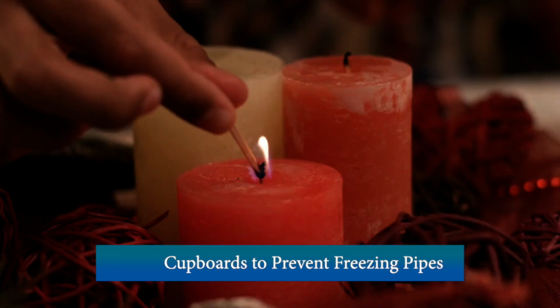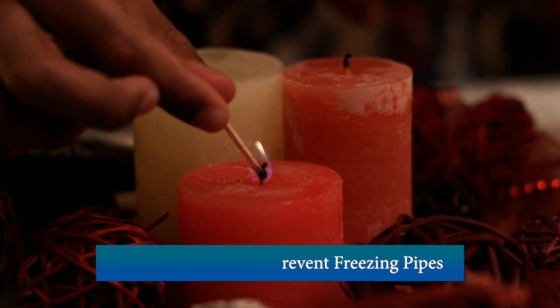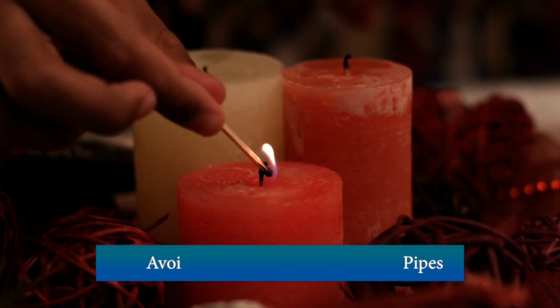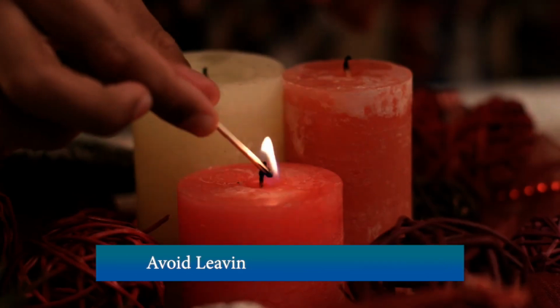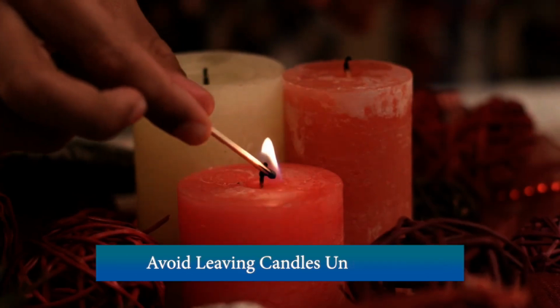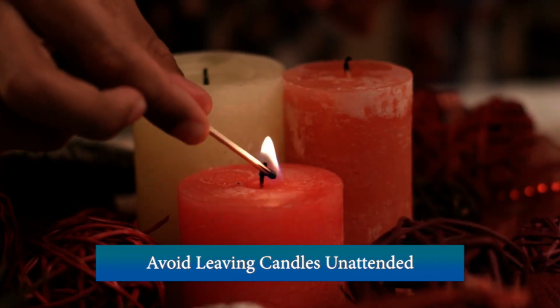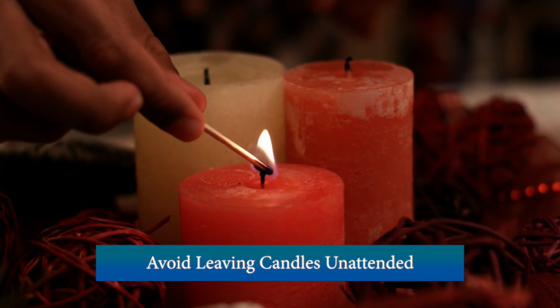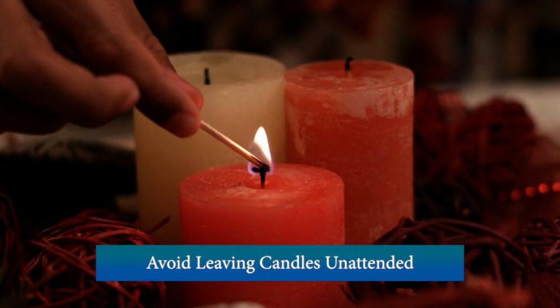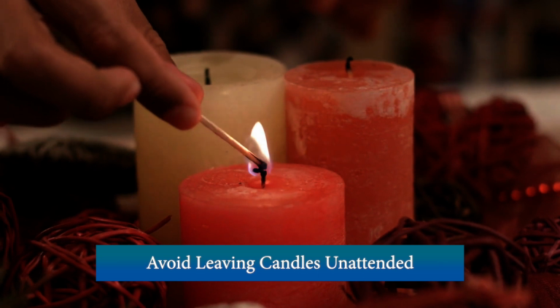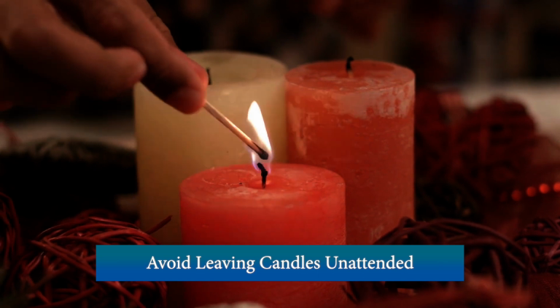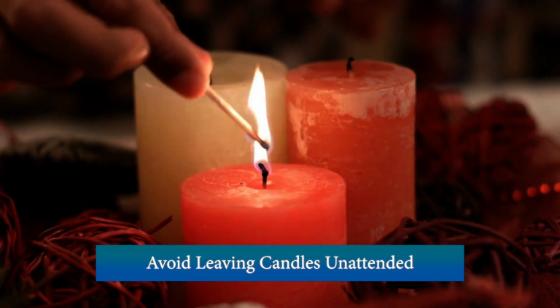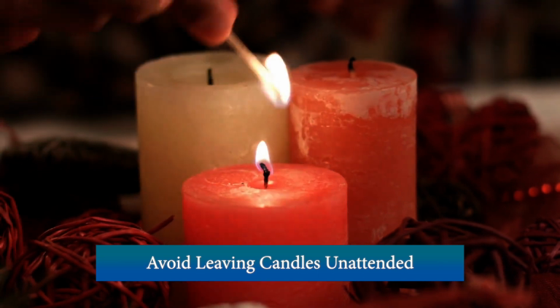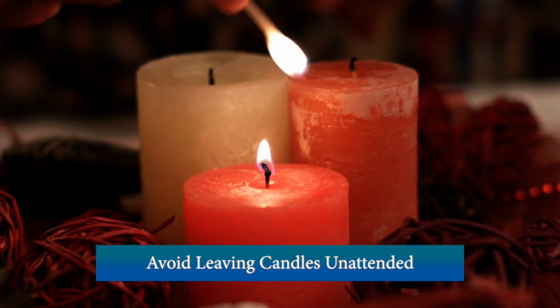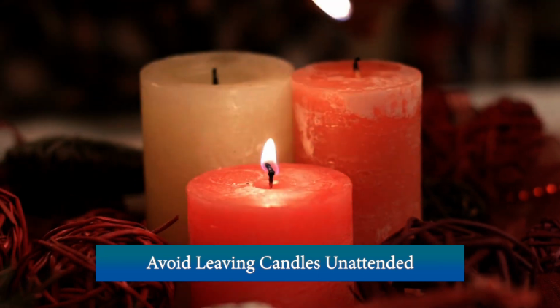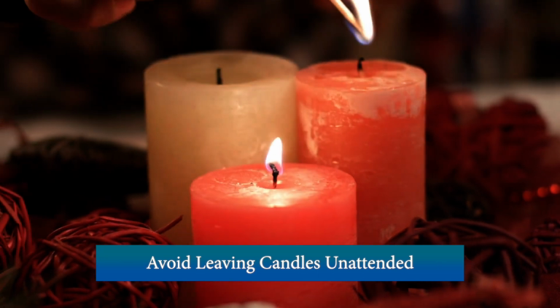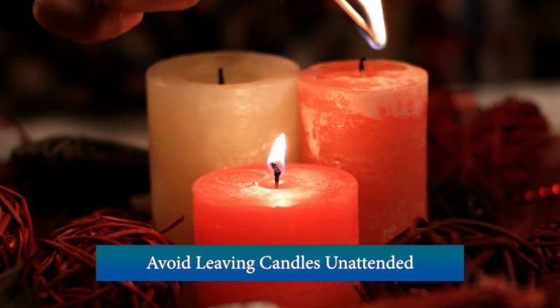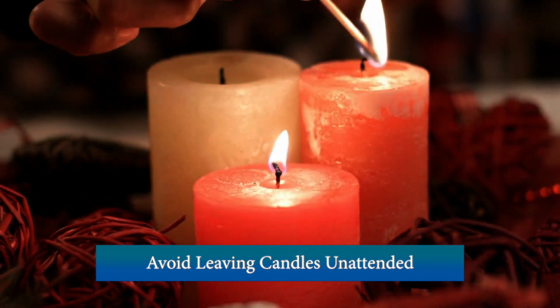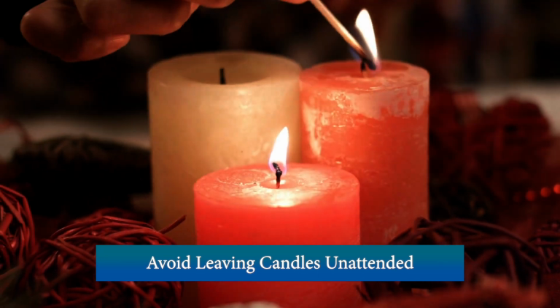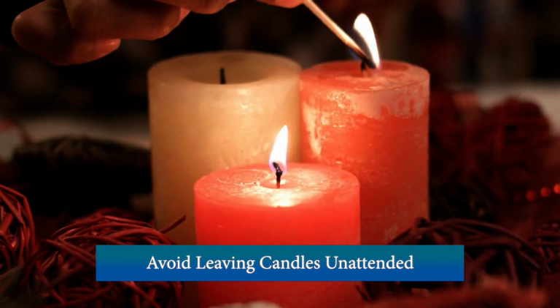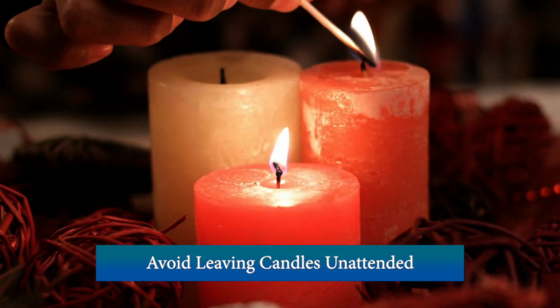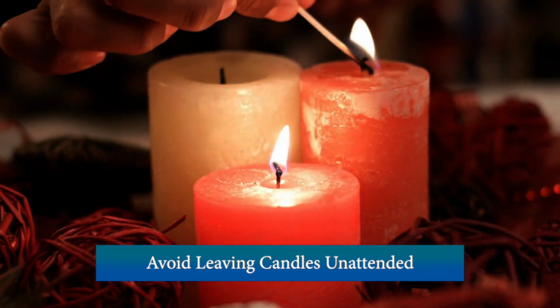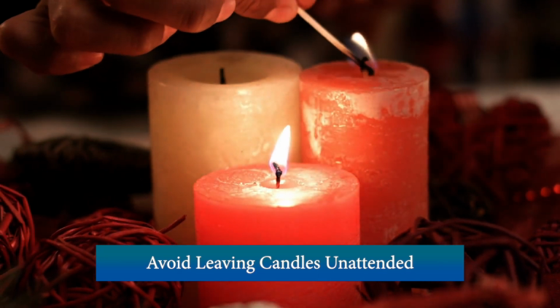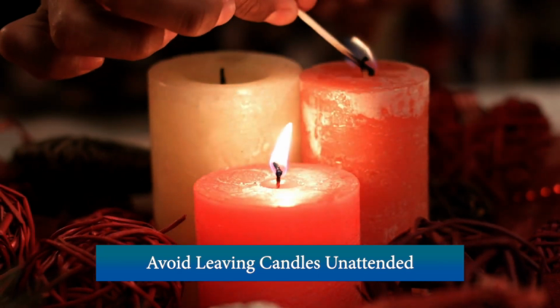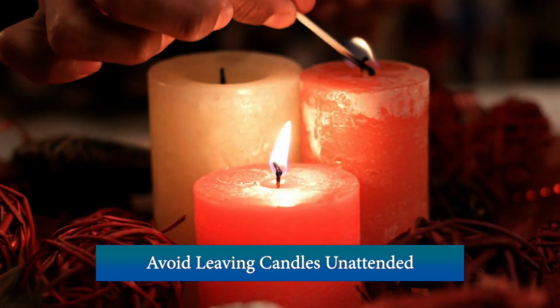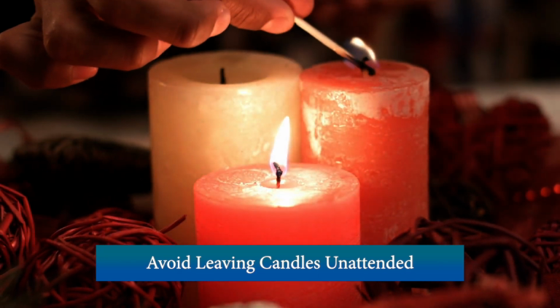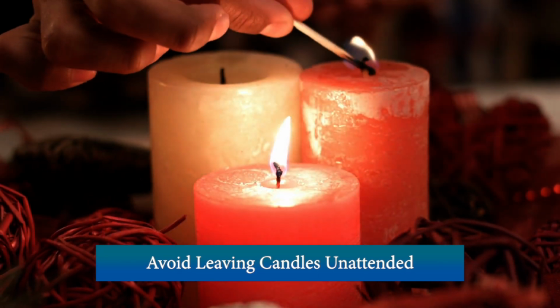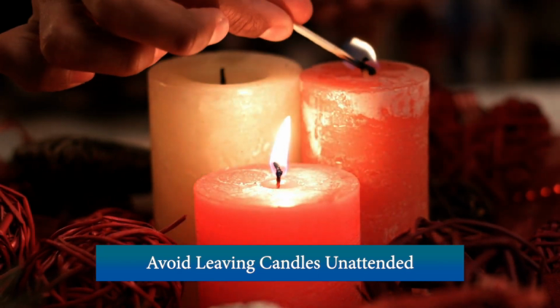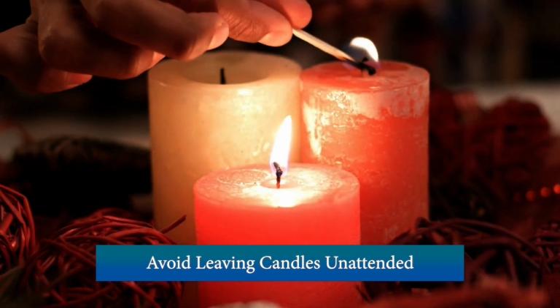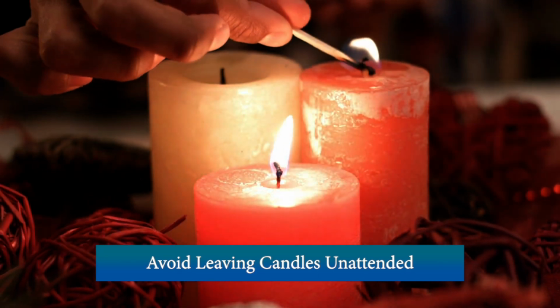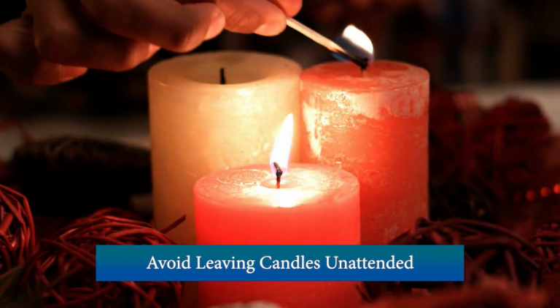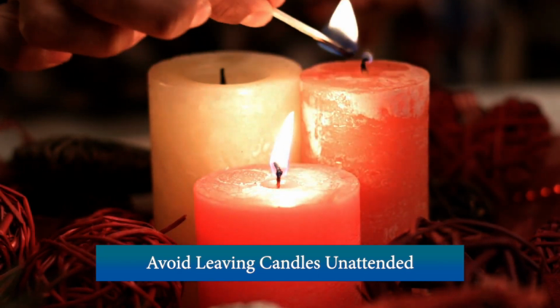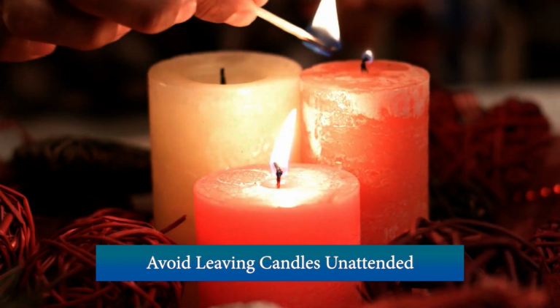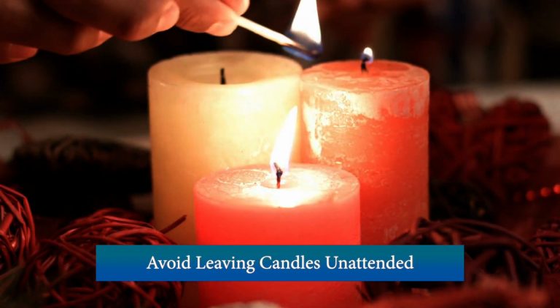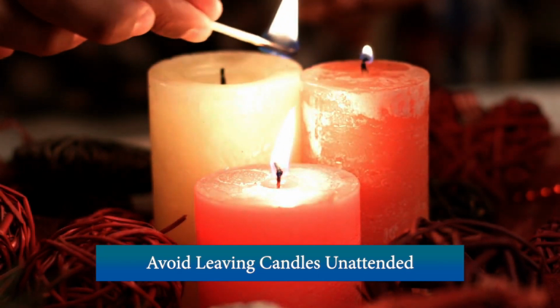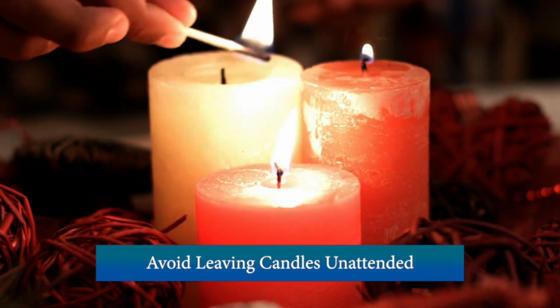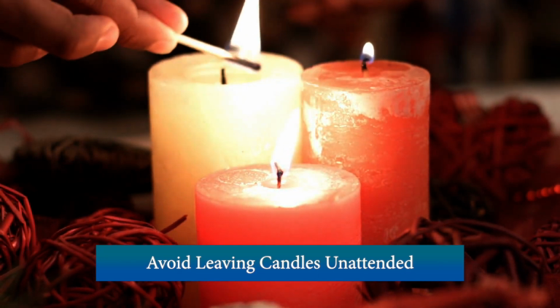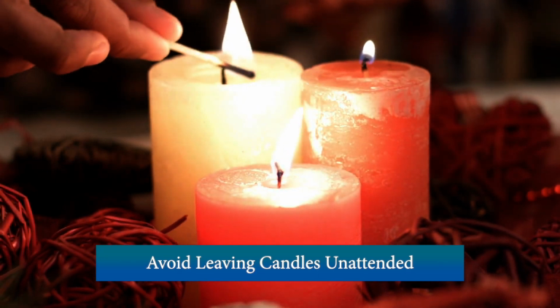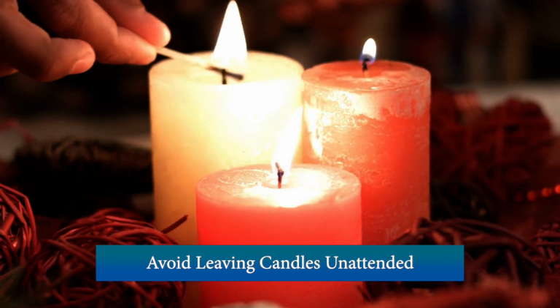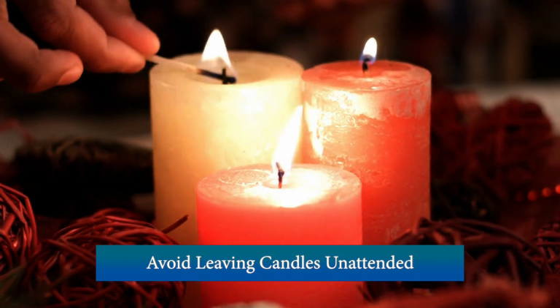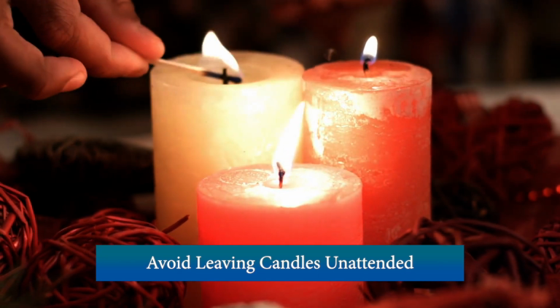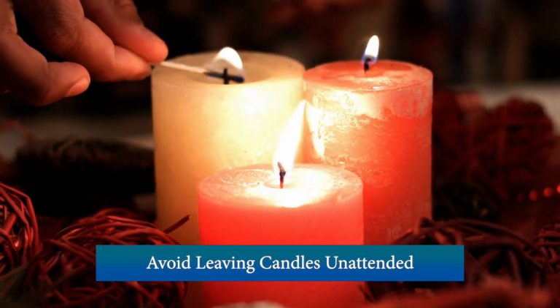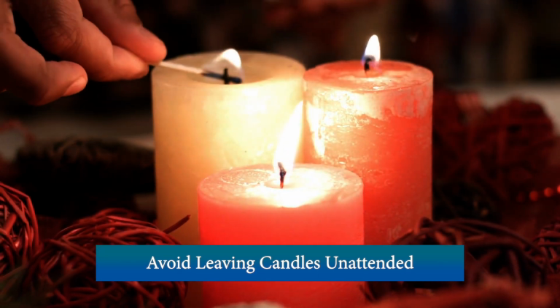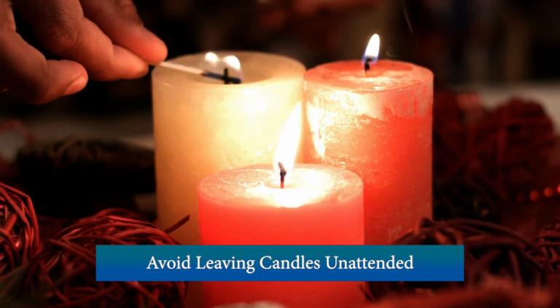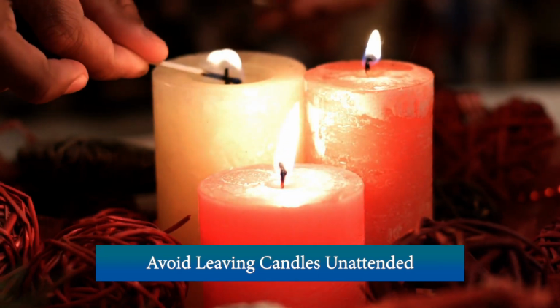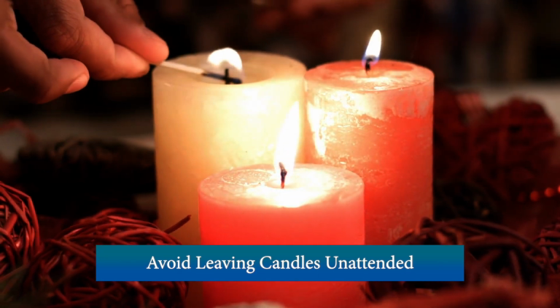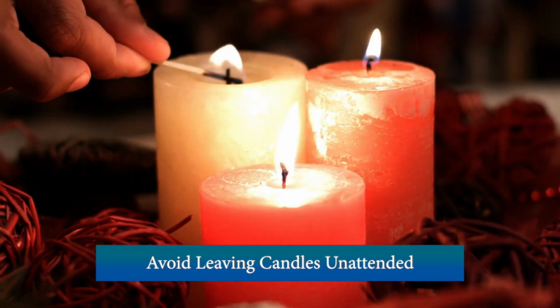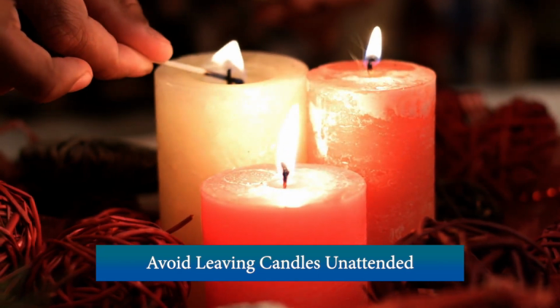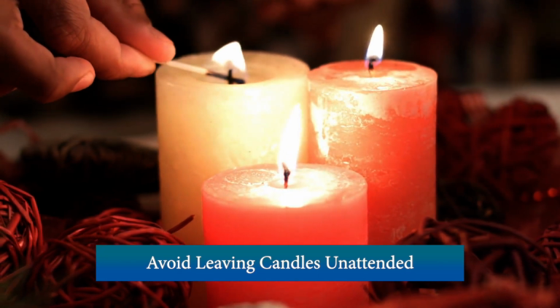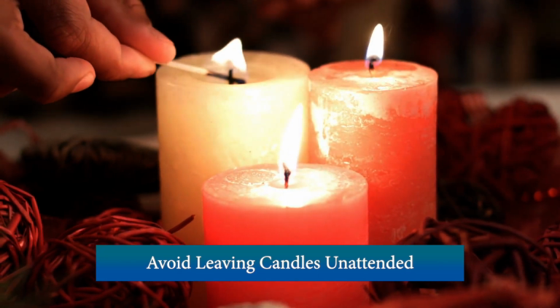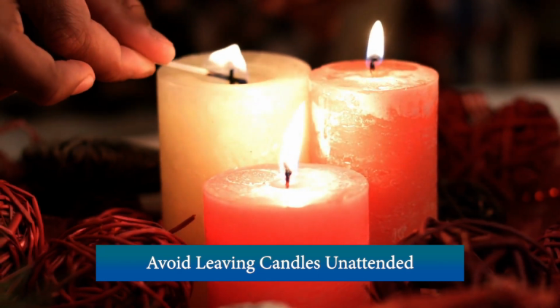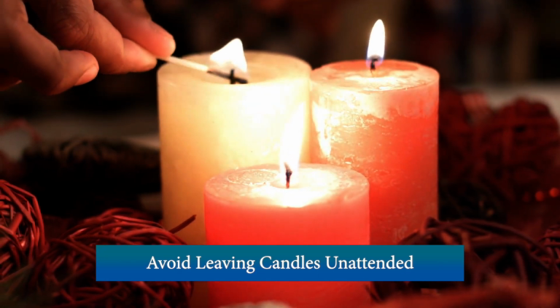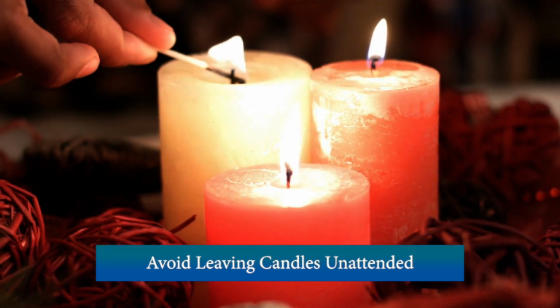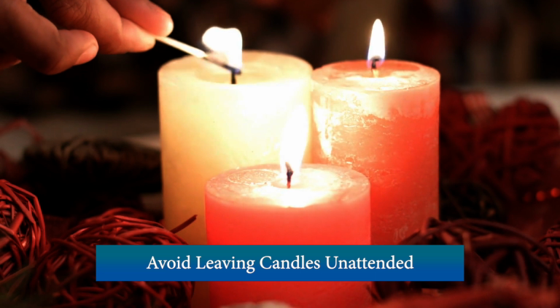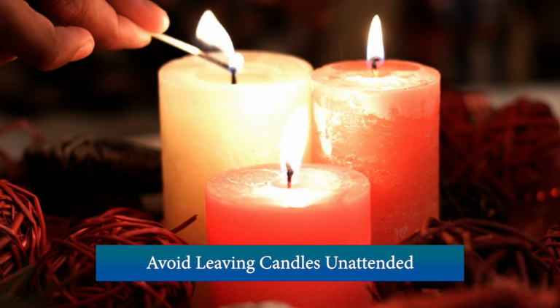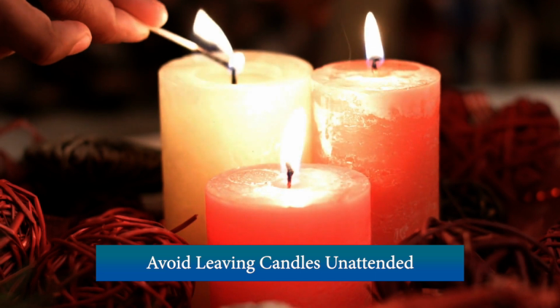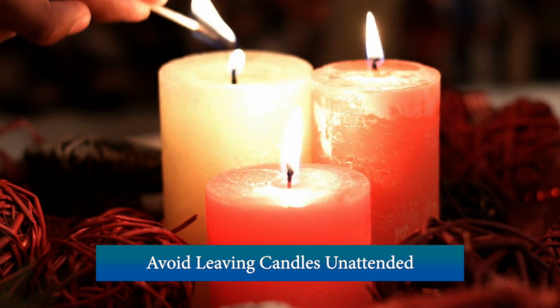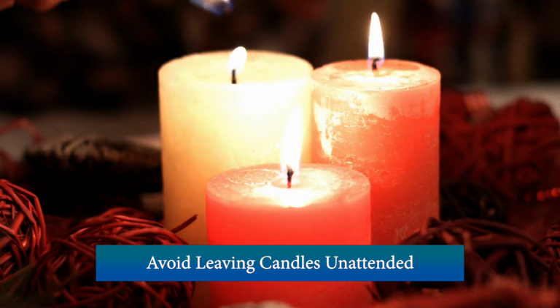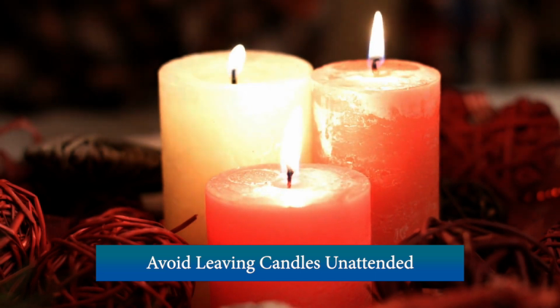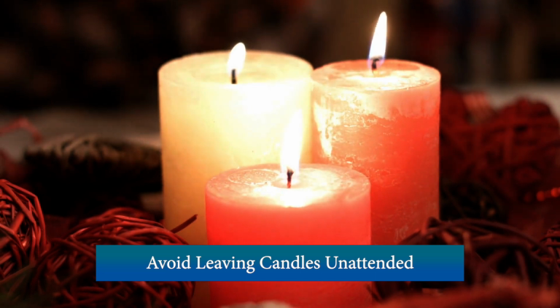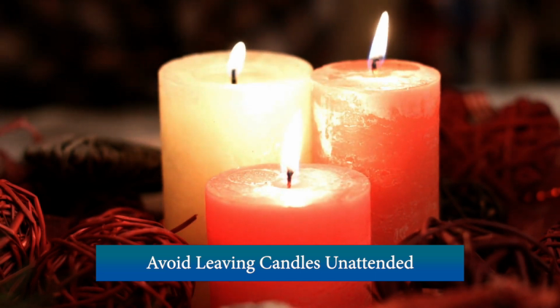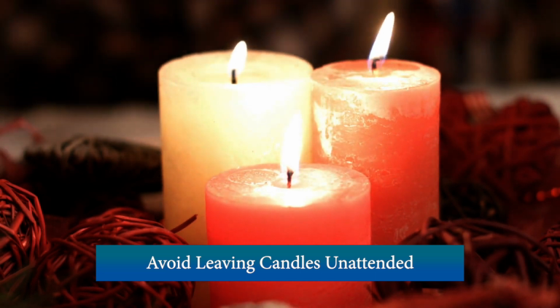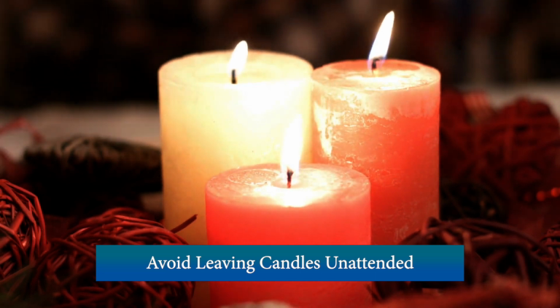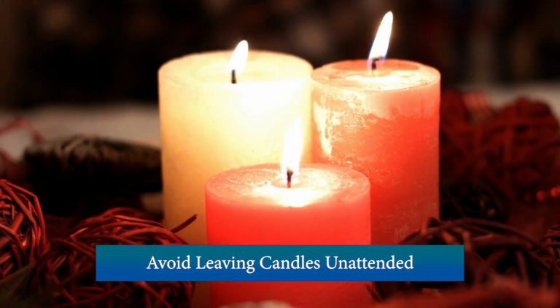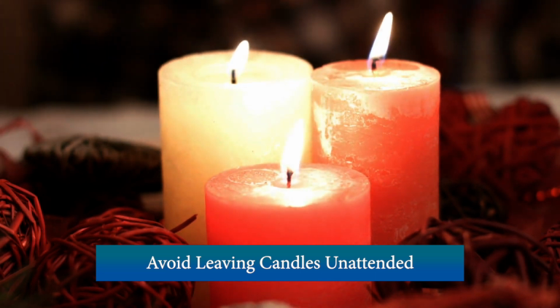If you need to utilize candles for light during a power outage, do not leave candles unattended or within reach of children and pets.